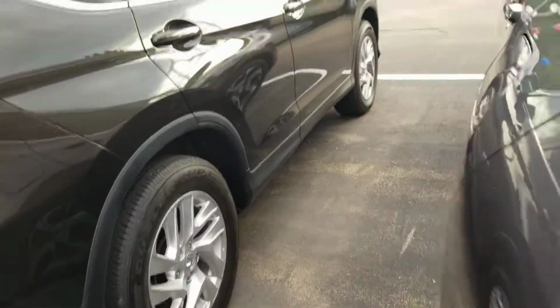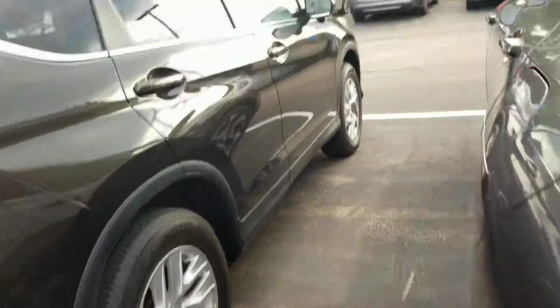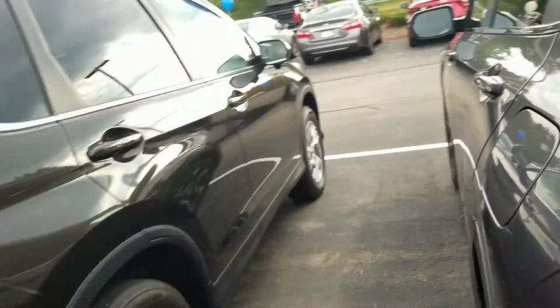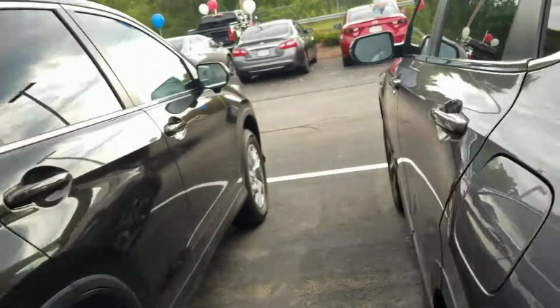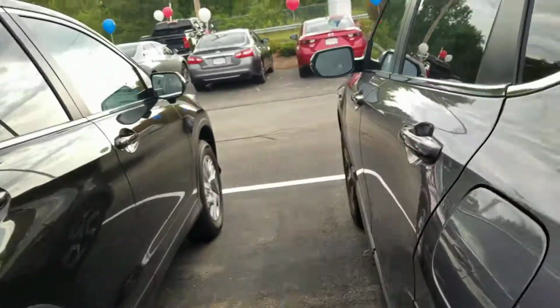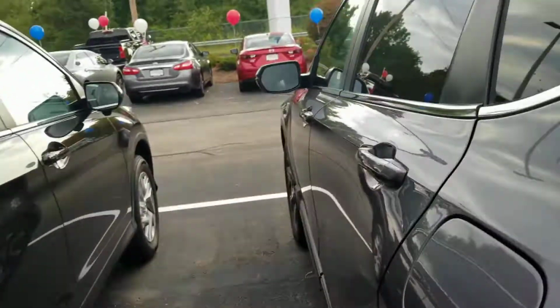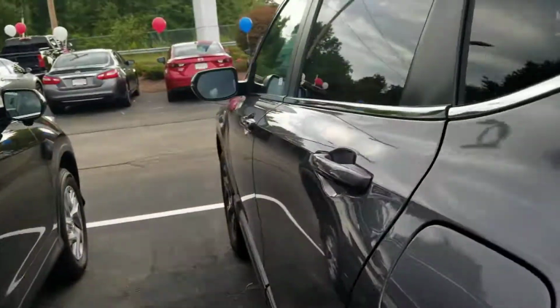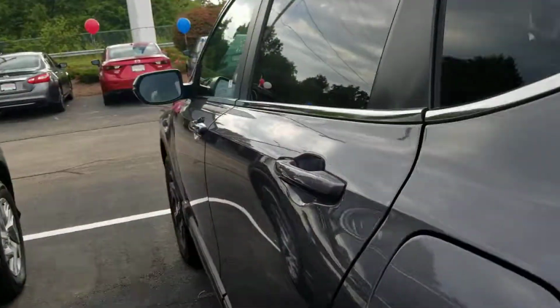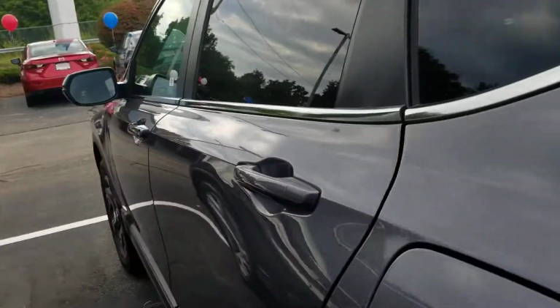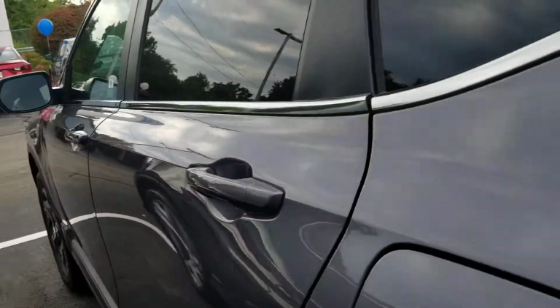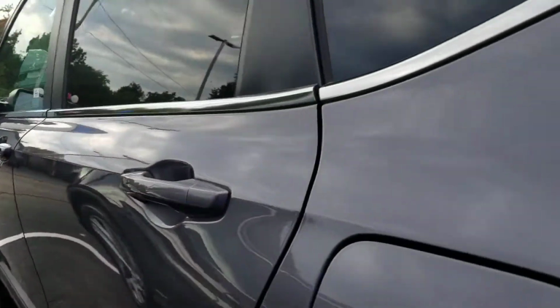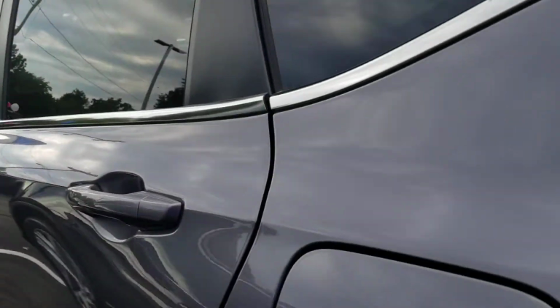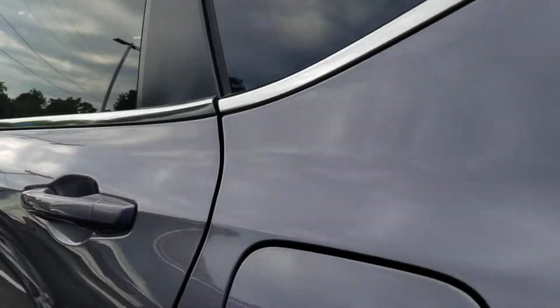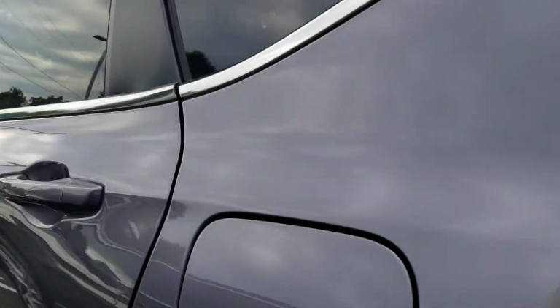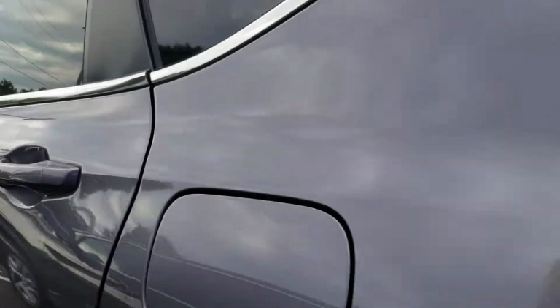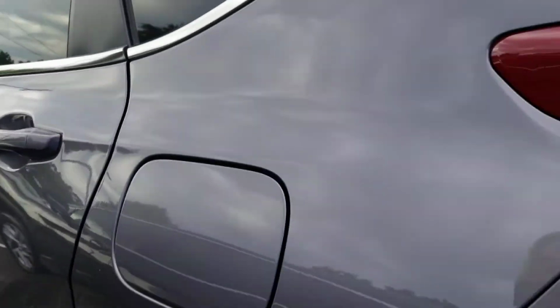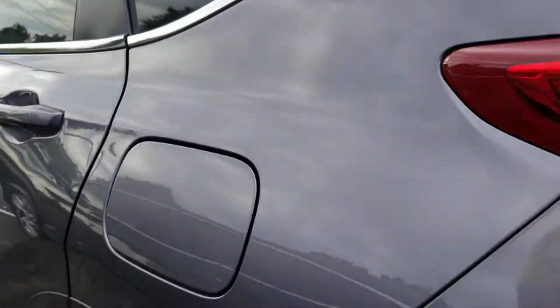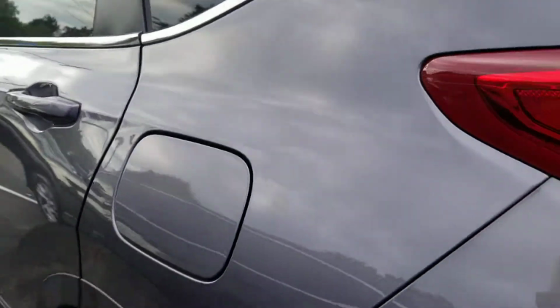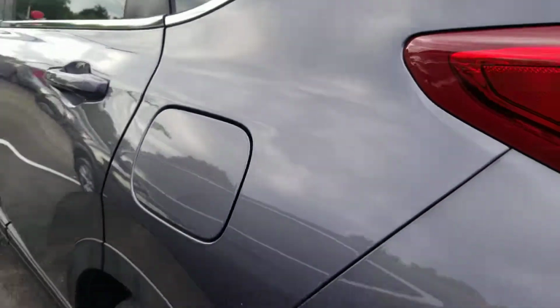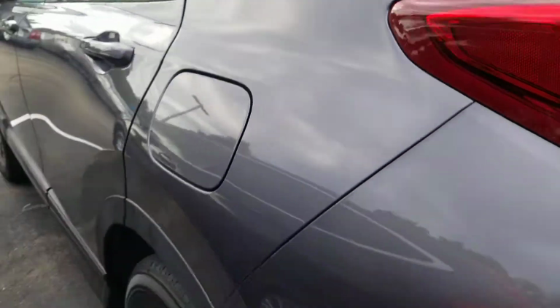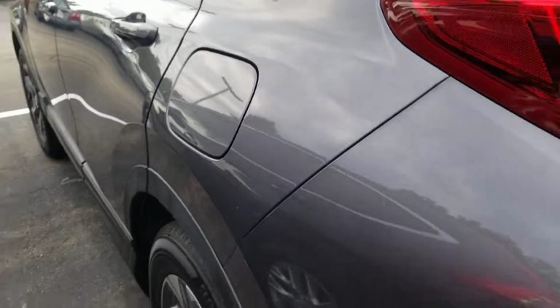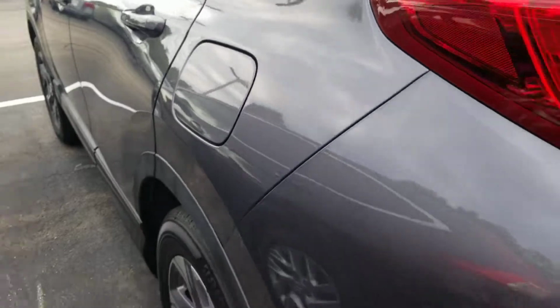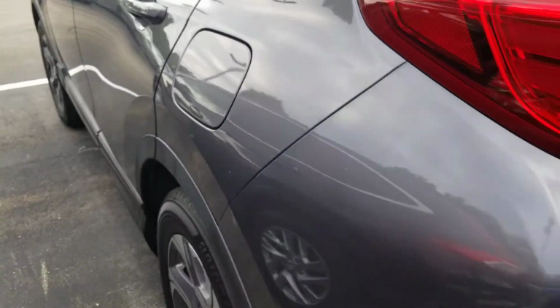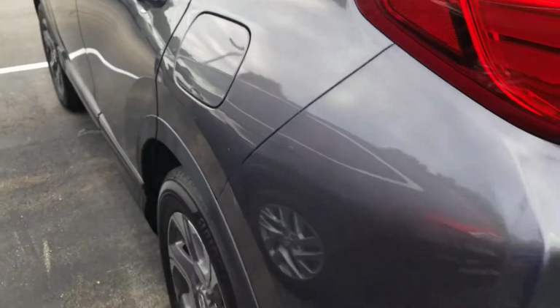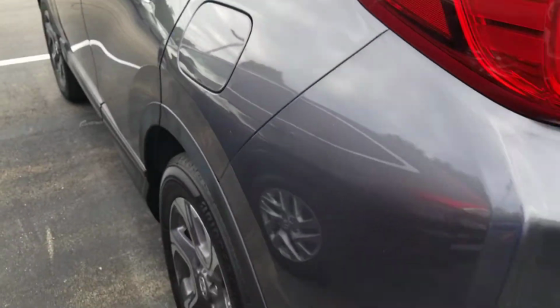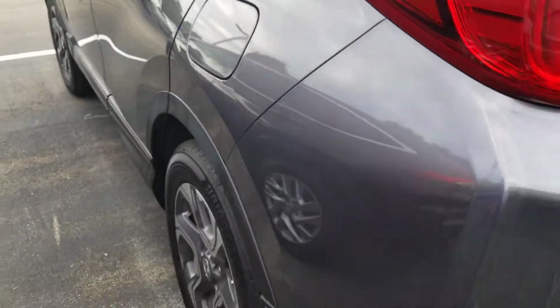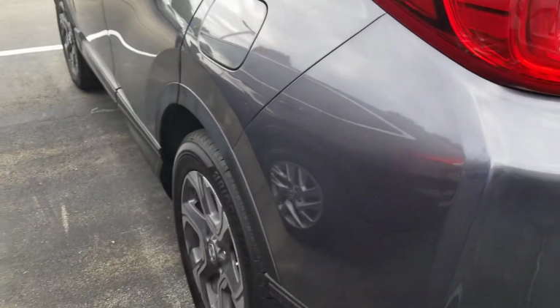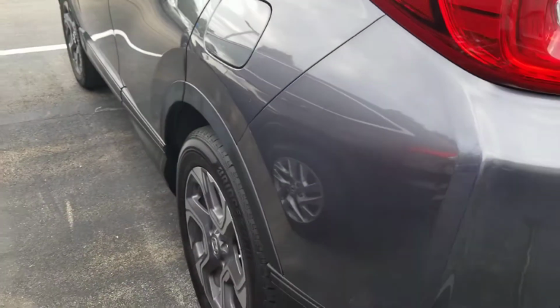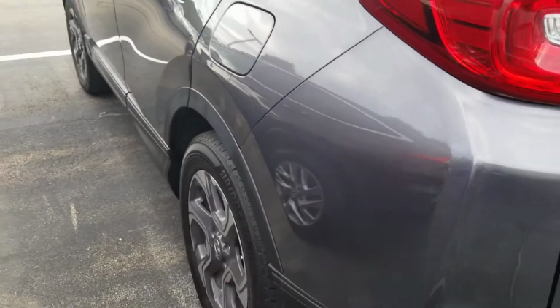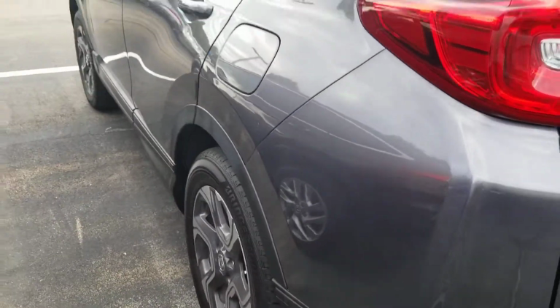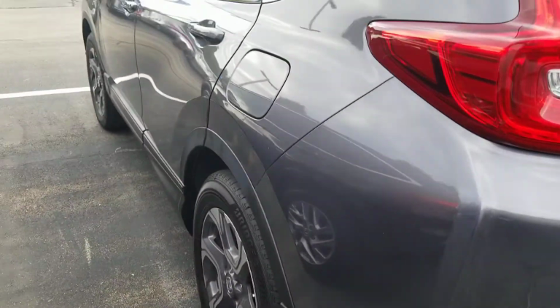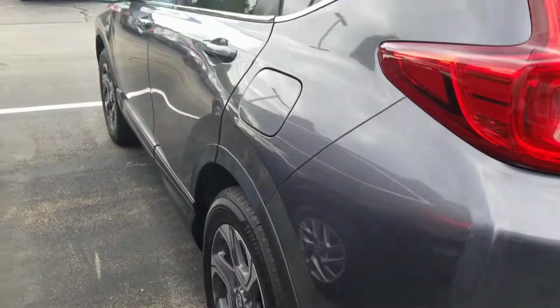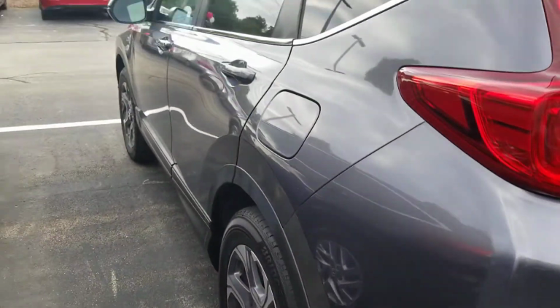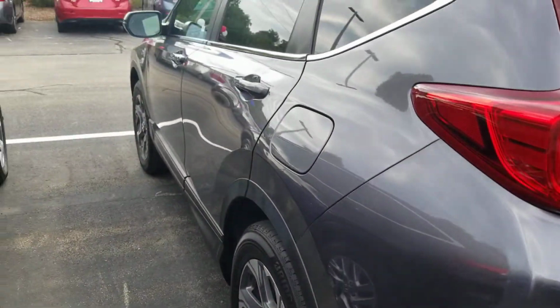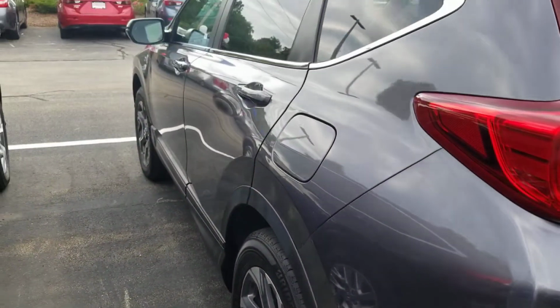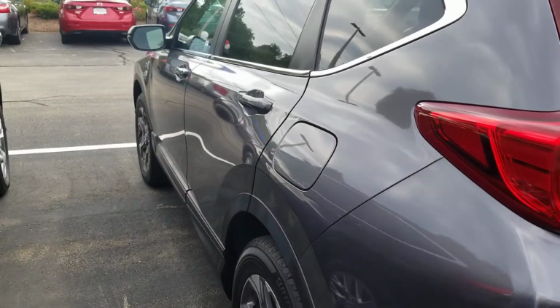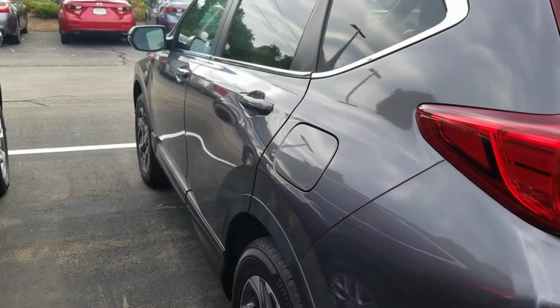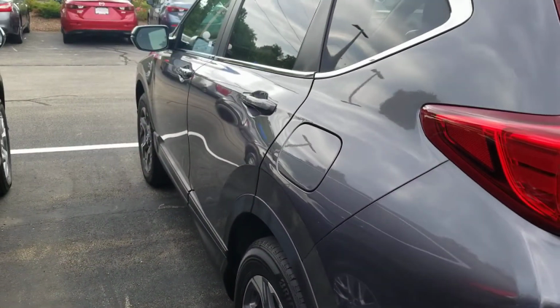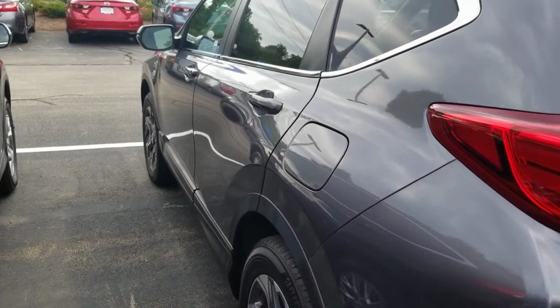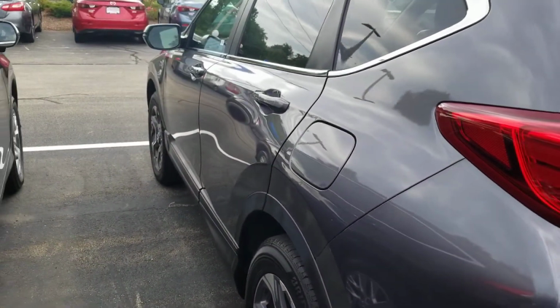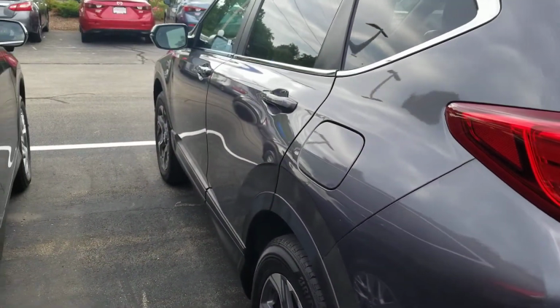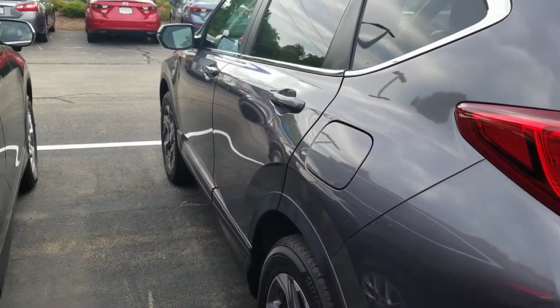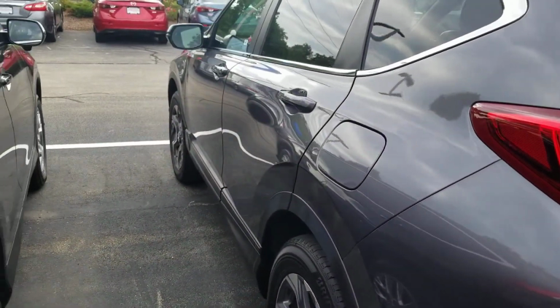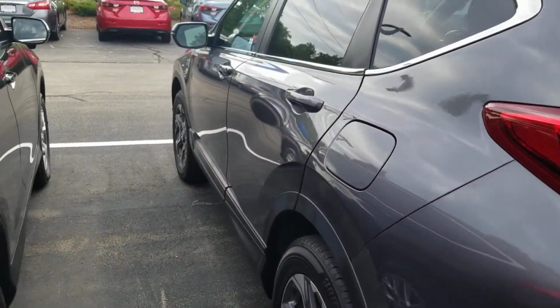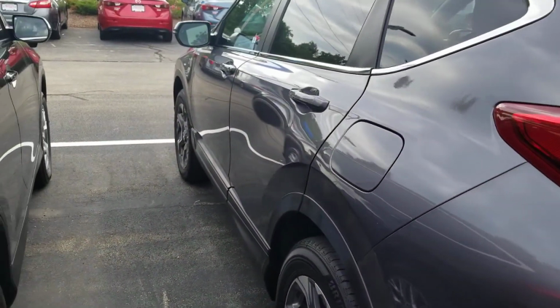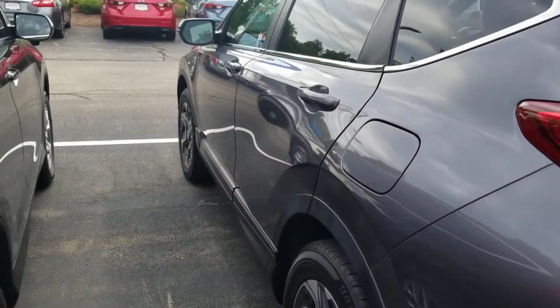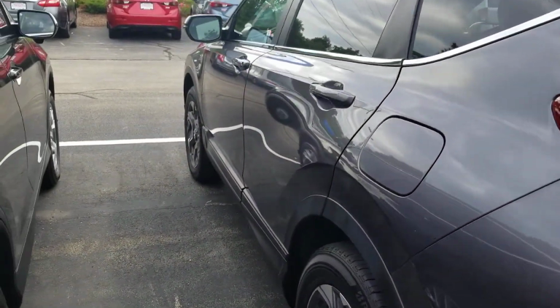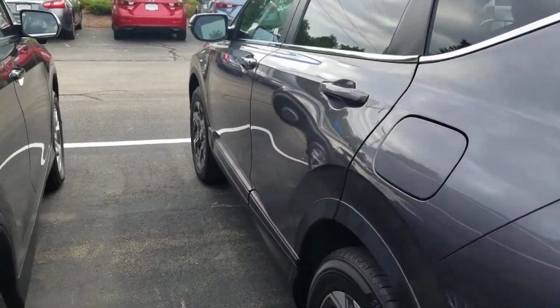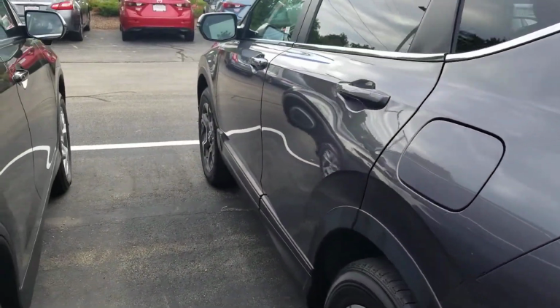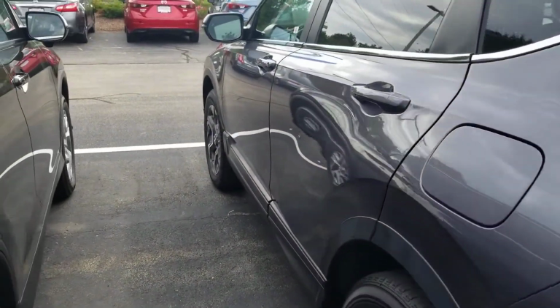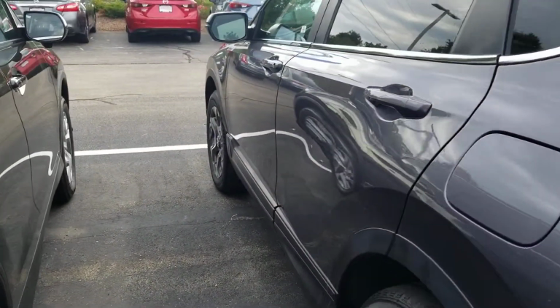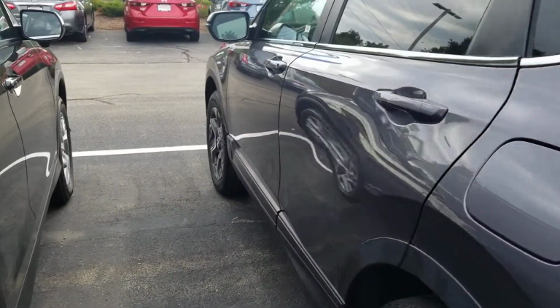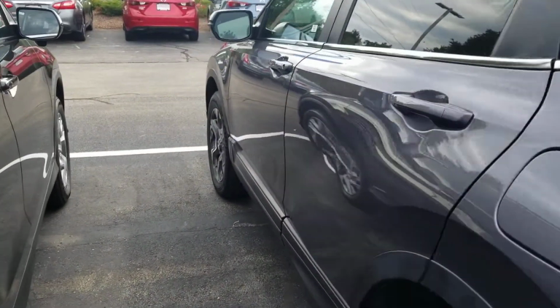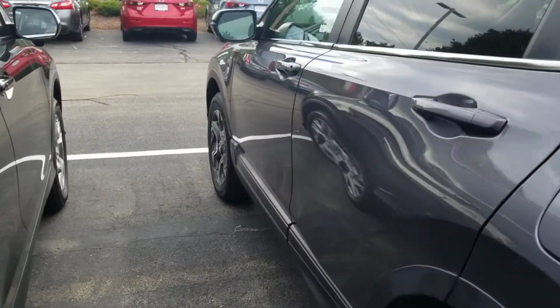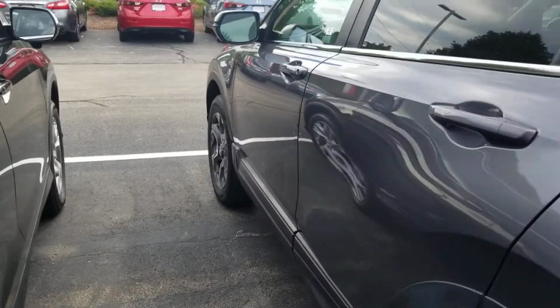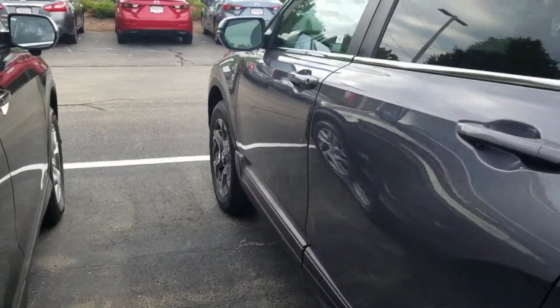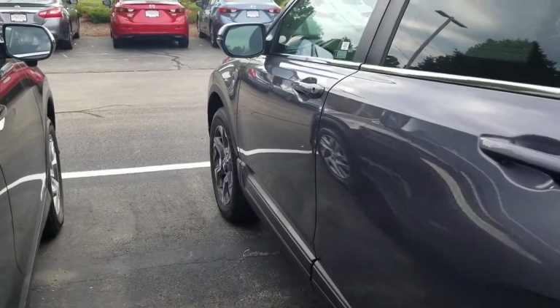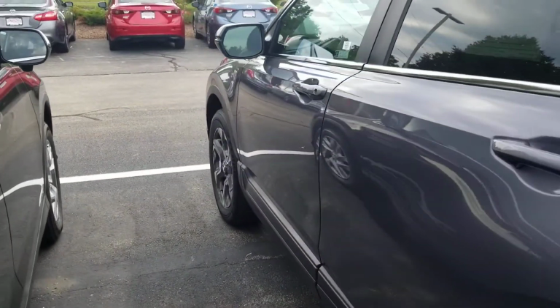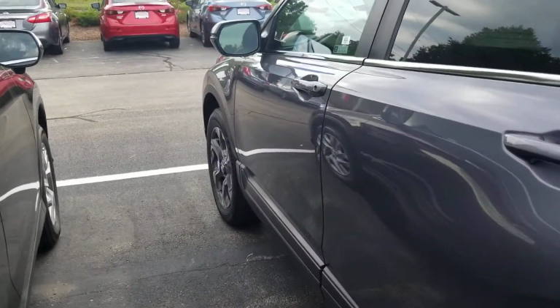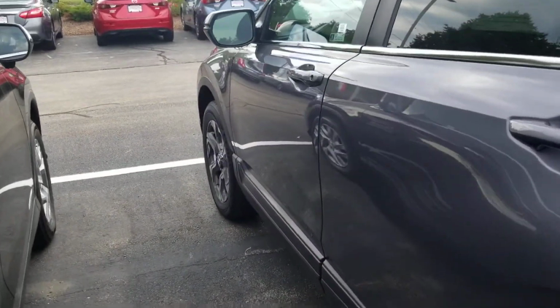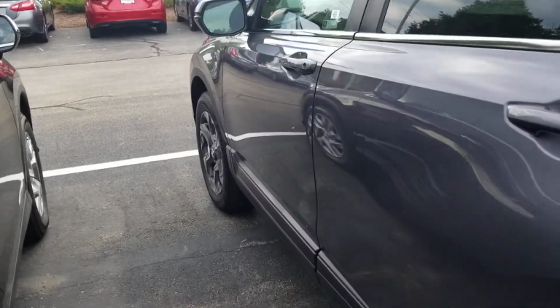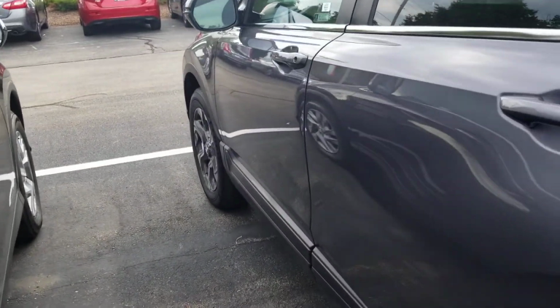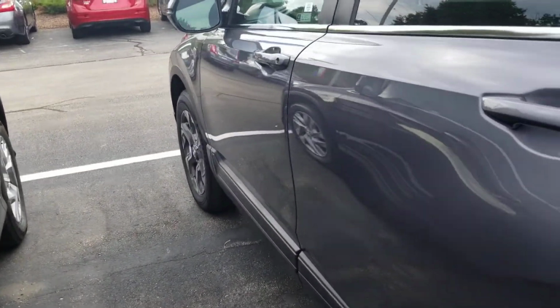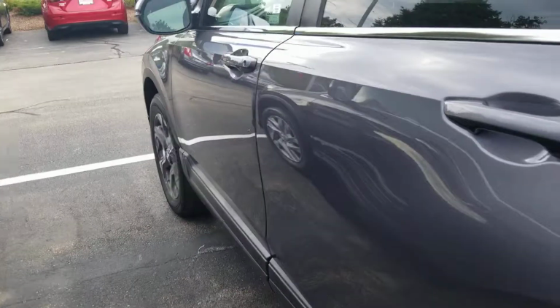Let me show you the side of the car since it is a pre-owned. I don't see any dings or dents, or scratches.